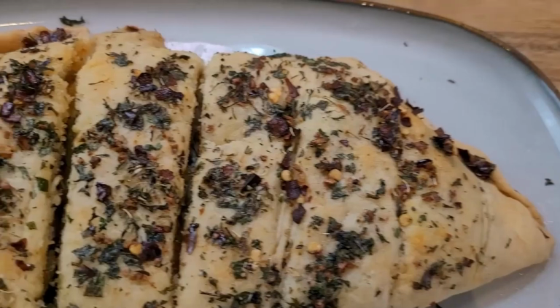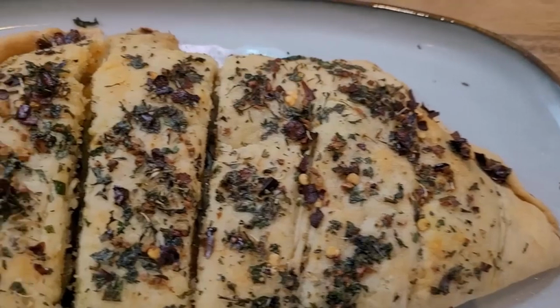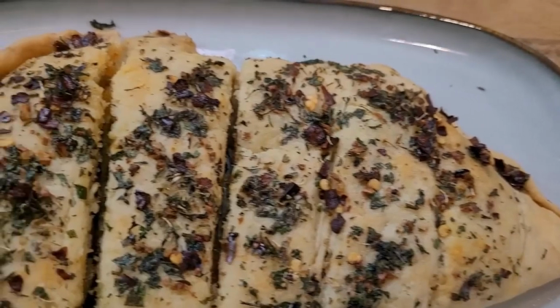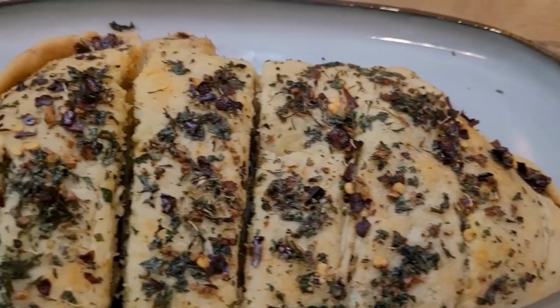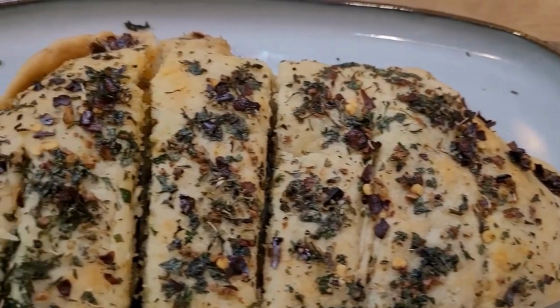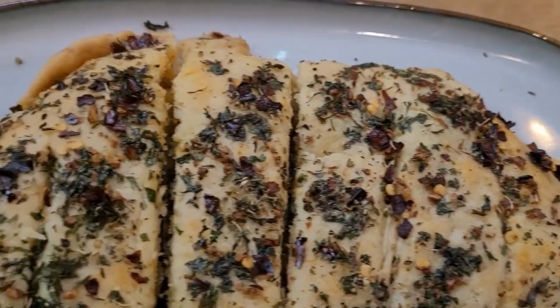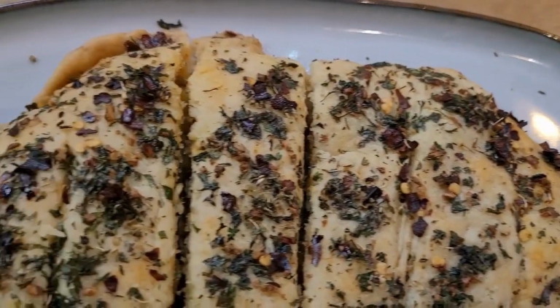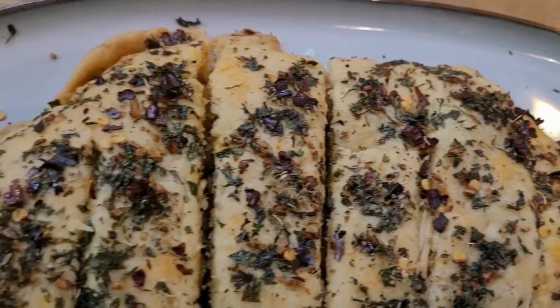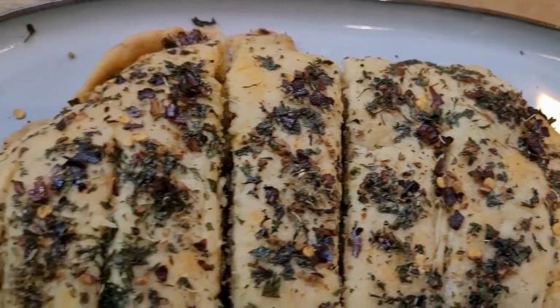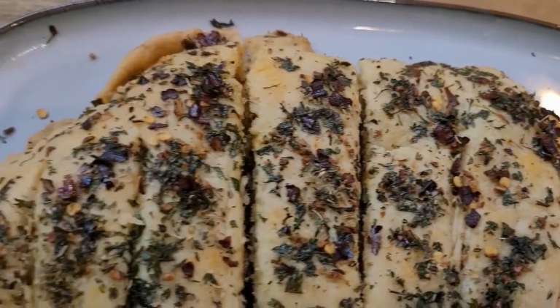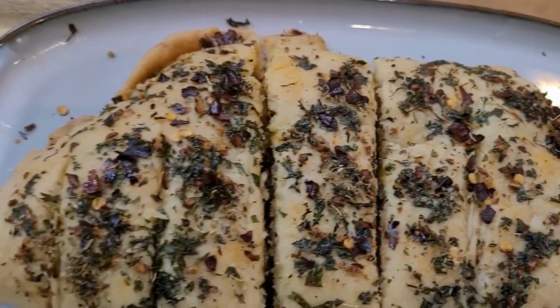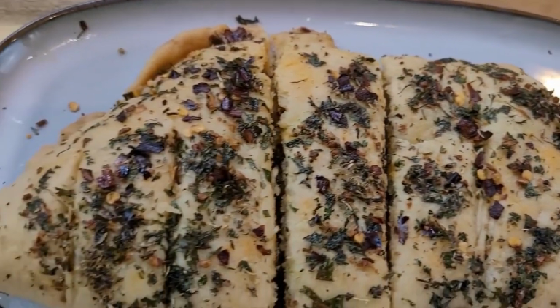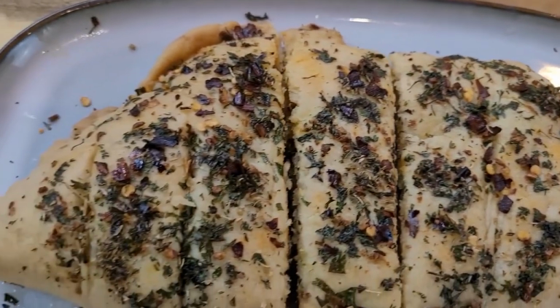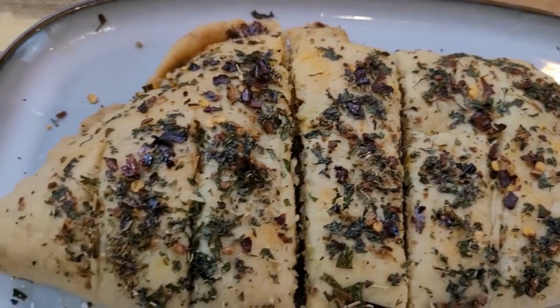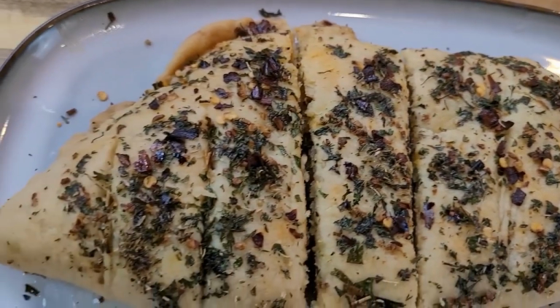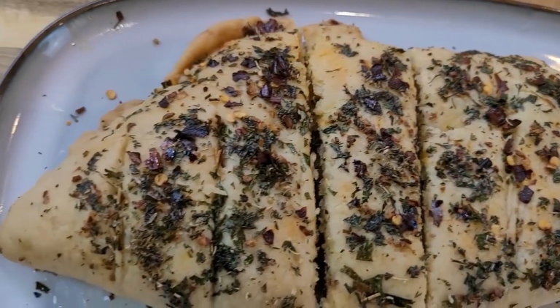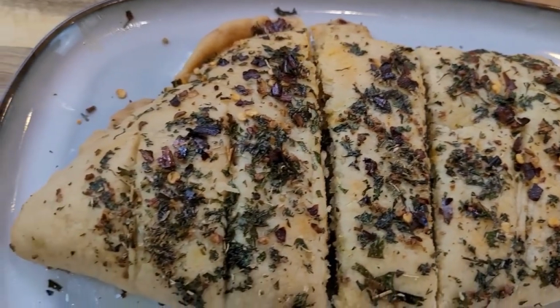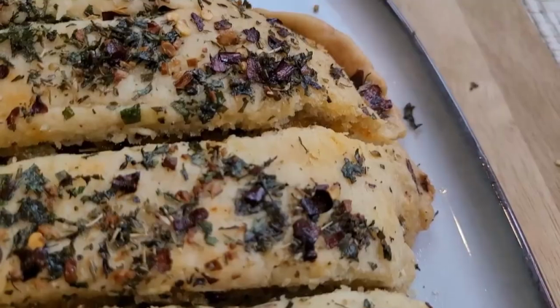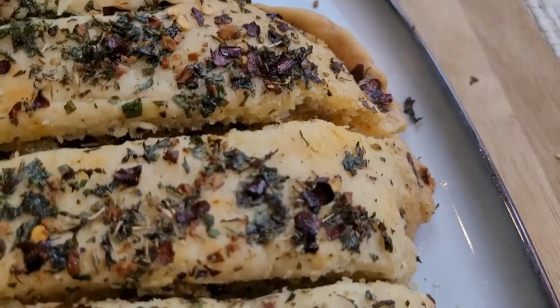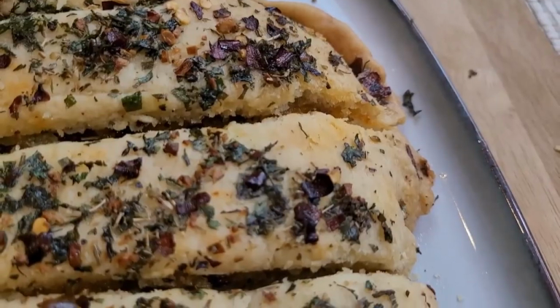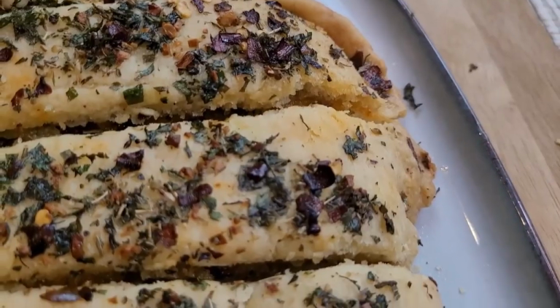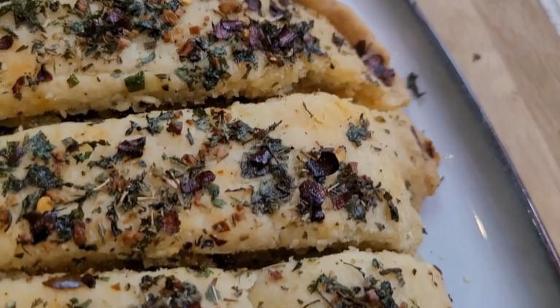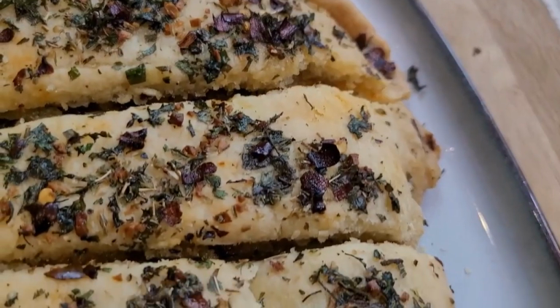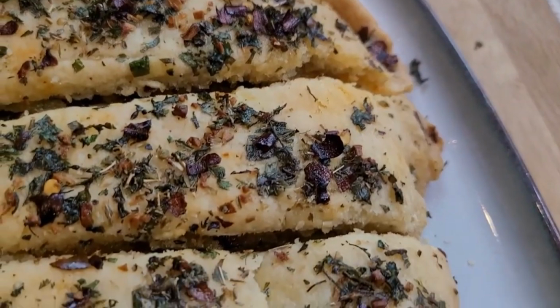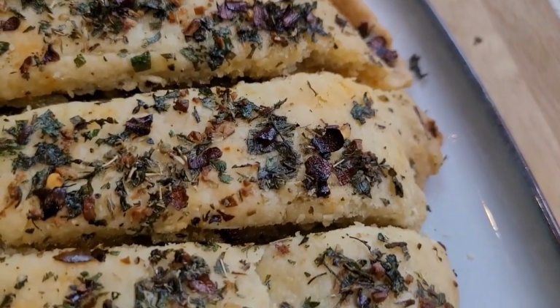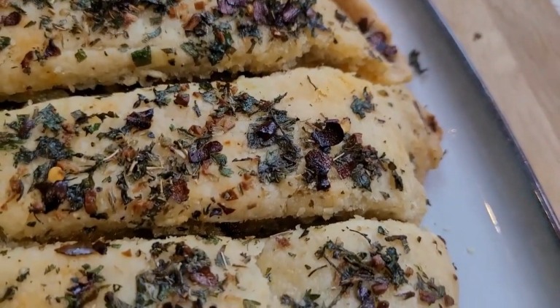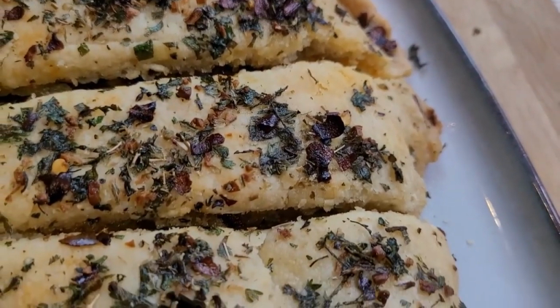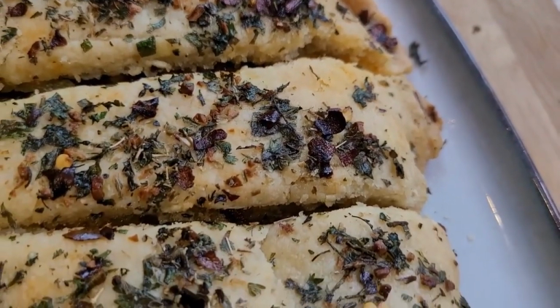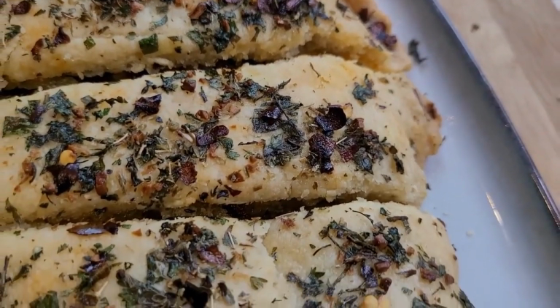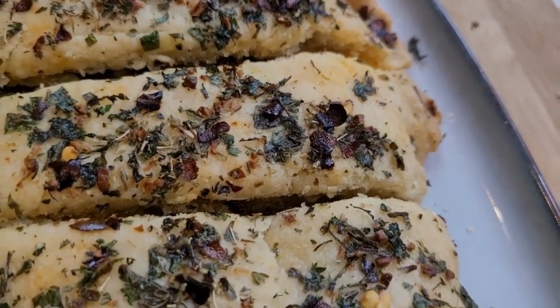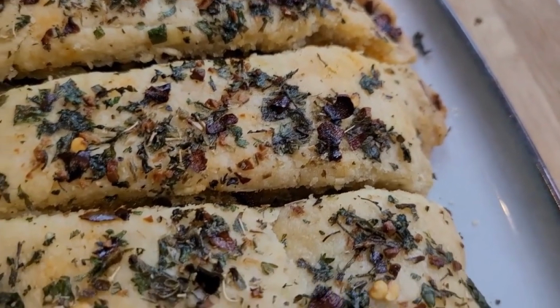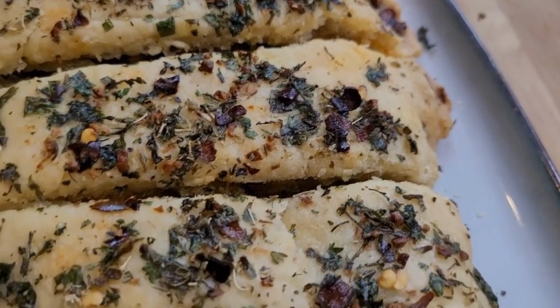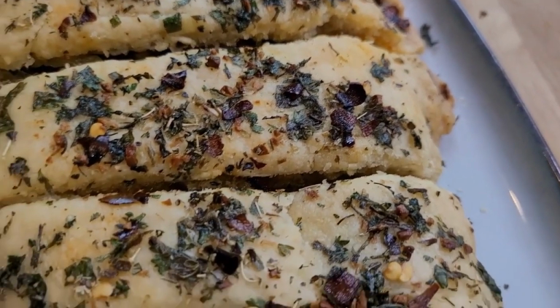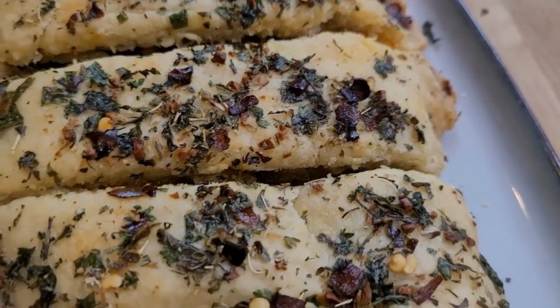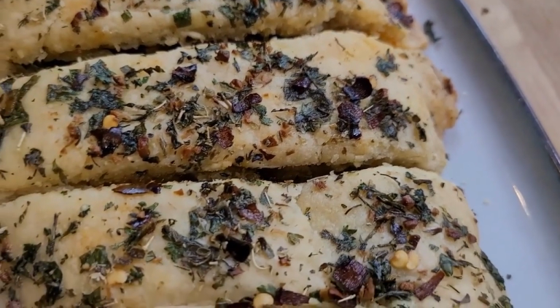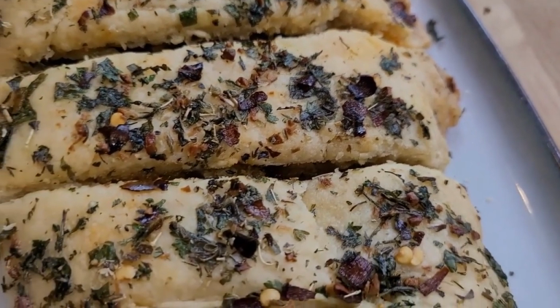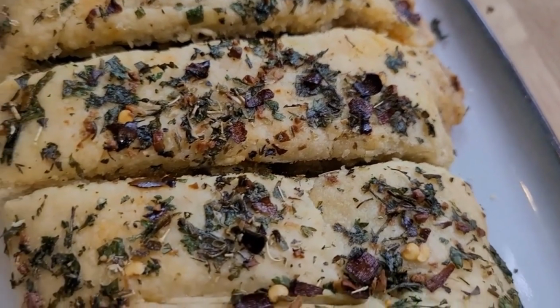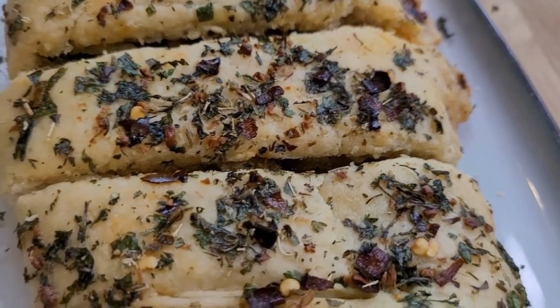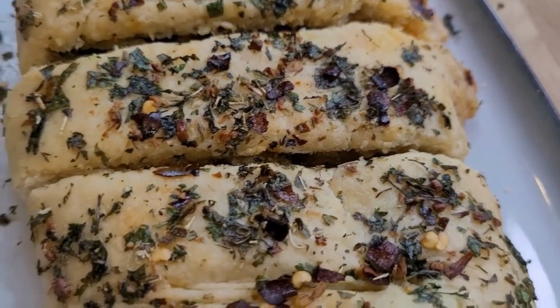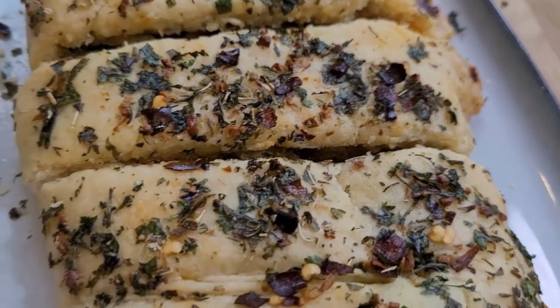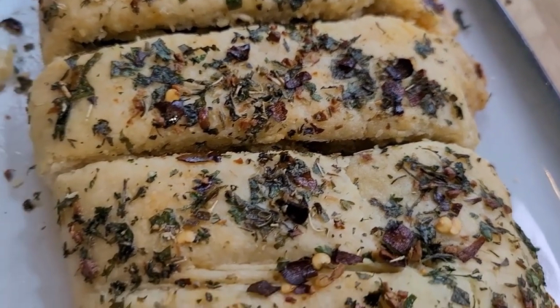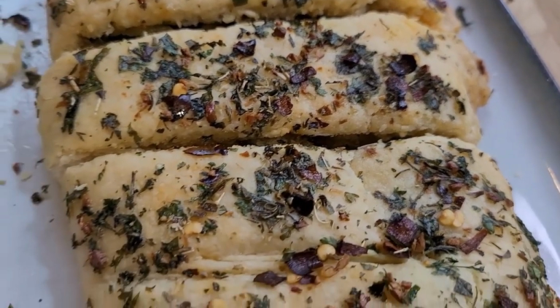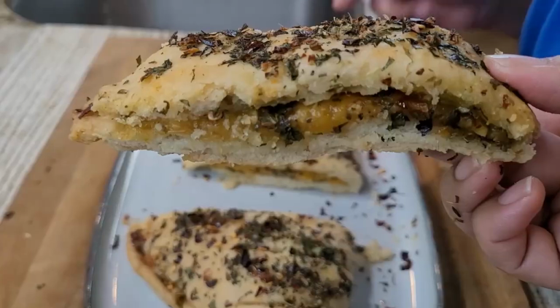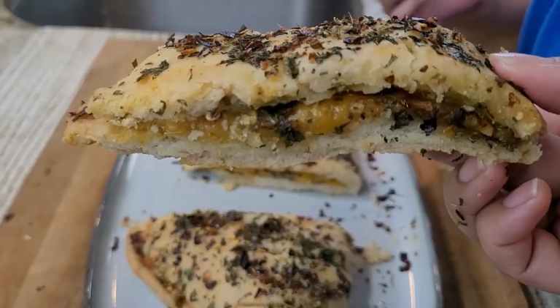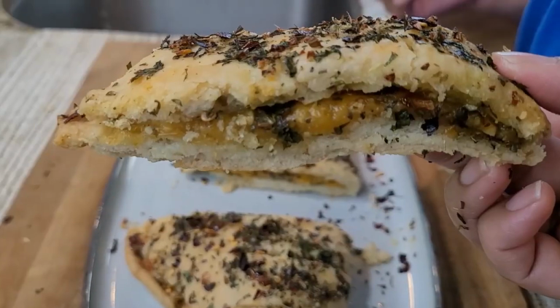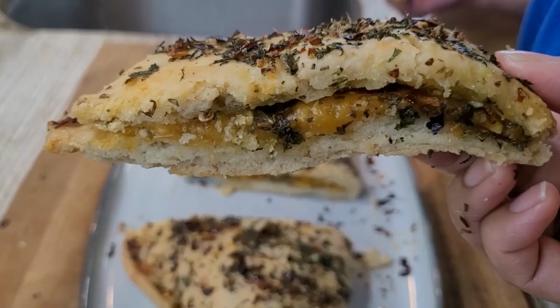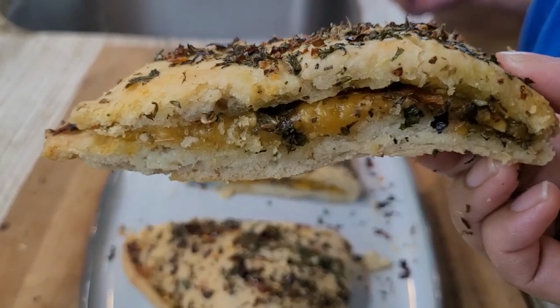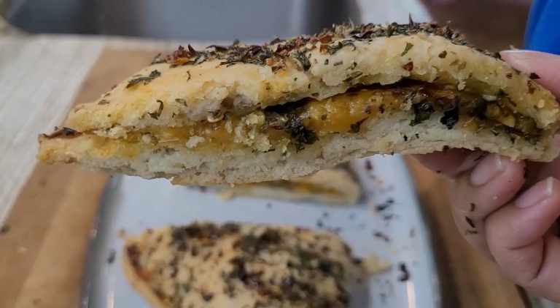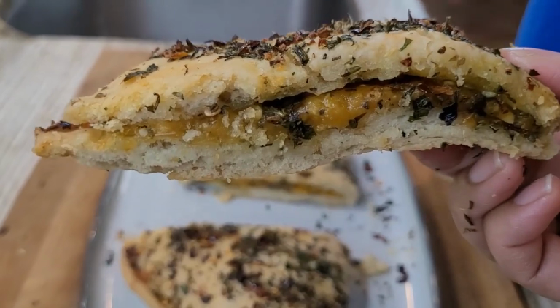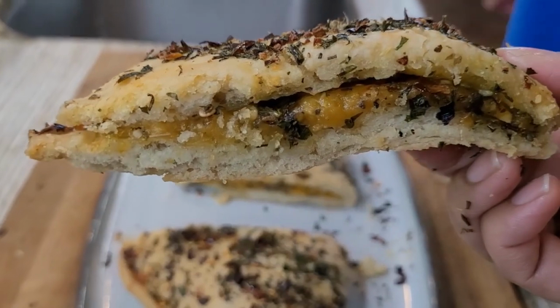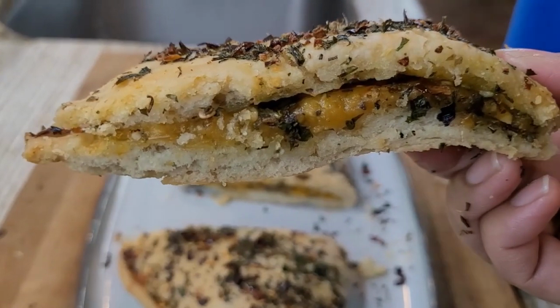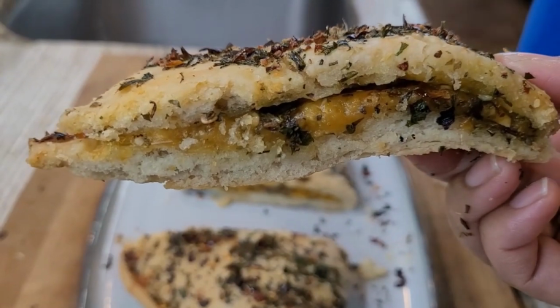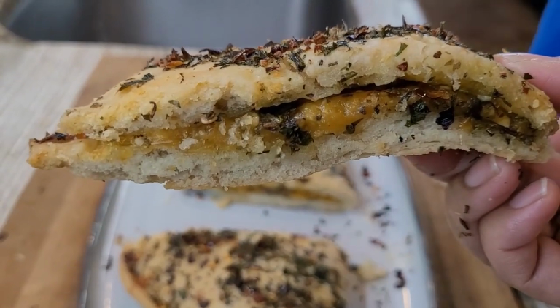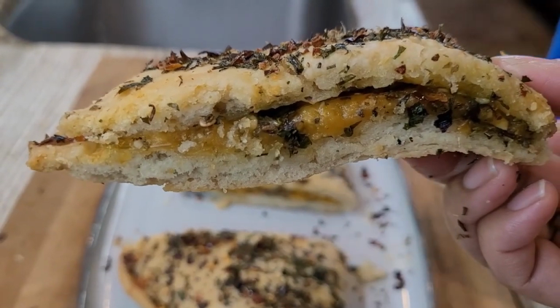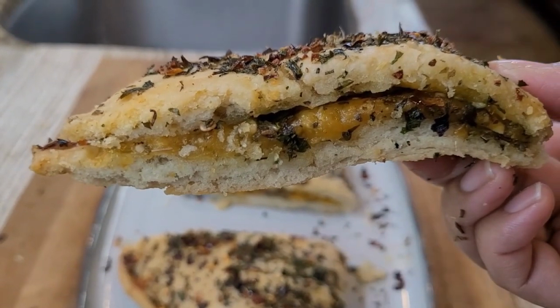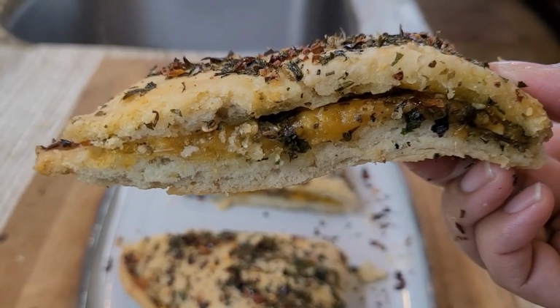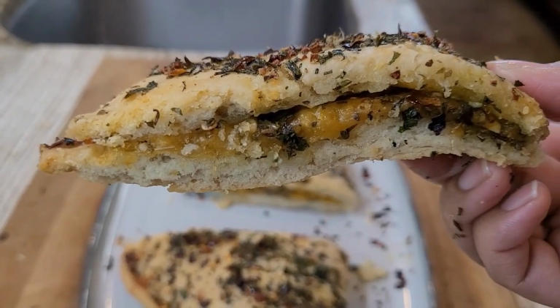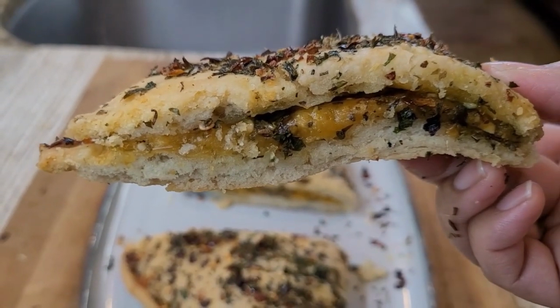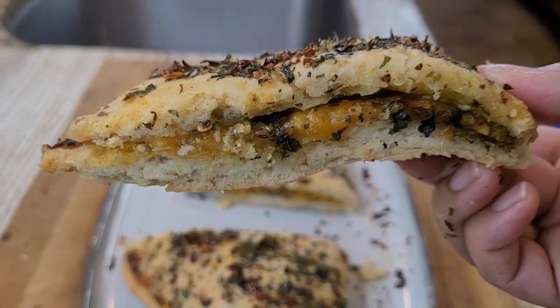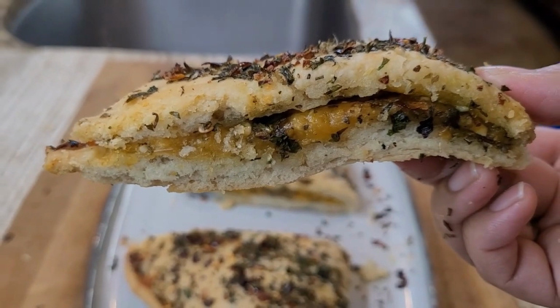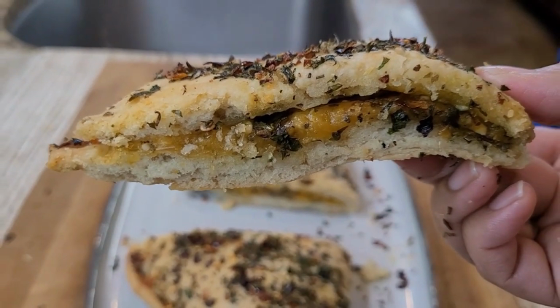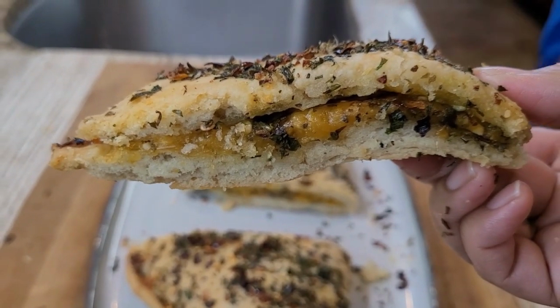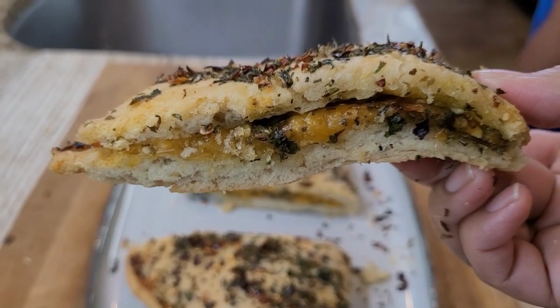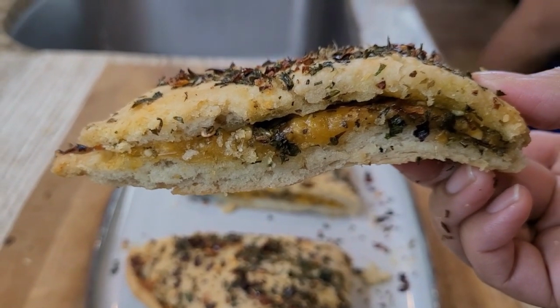Hello and welcome back to my channel! Today we are making garlic cheese bread. It is garlicky, cheesy, and yummy.